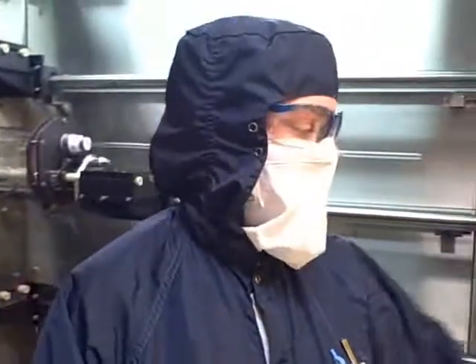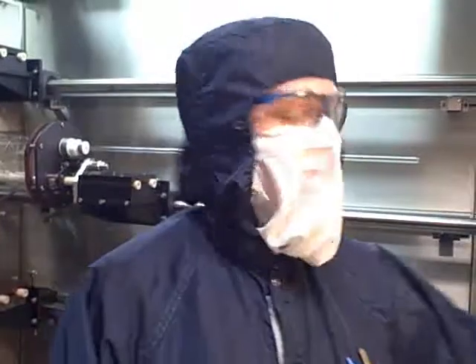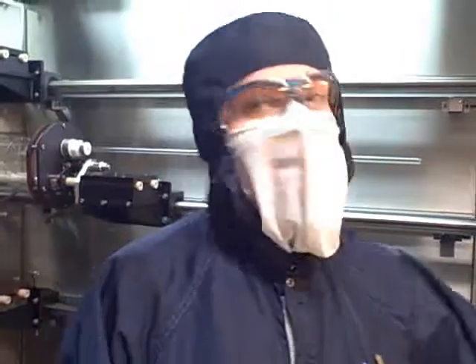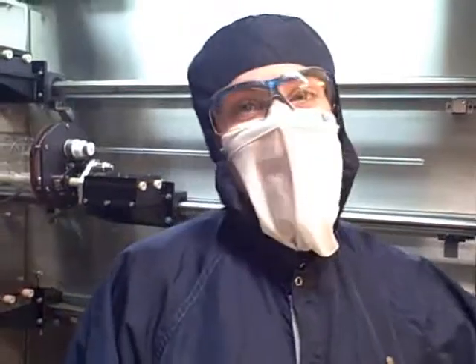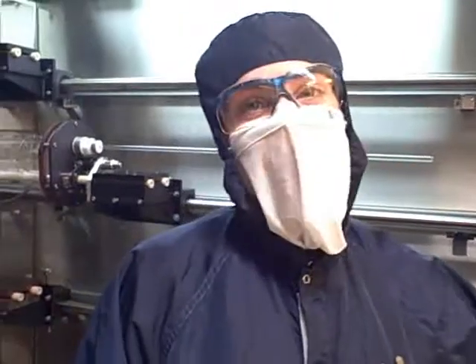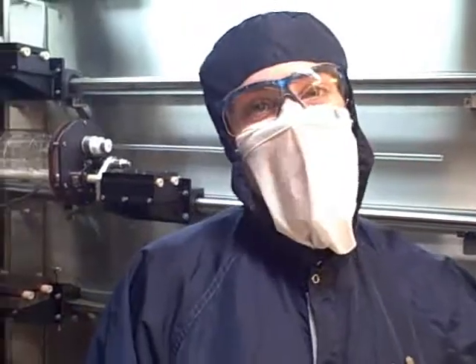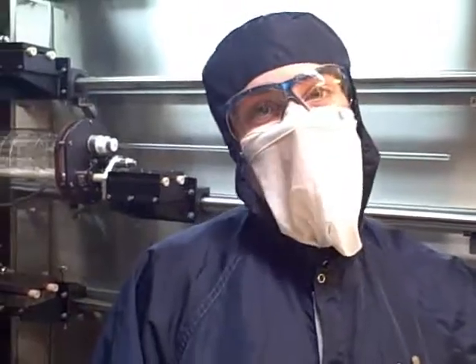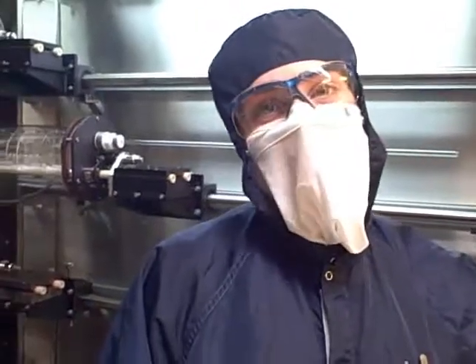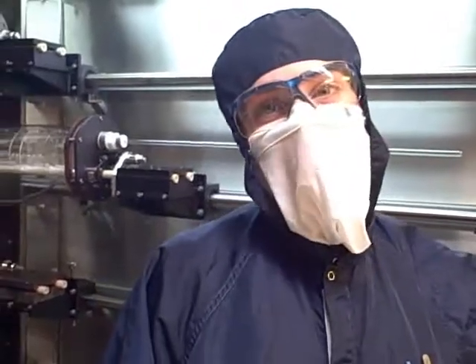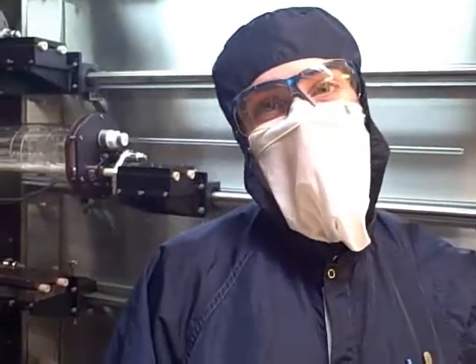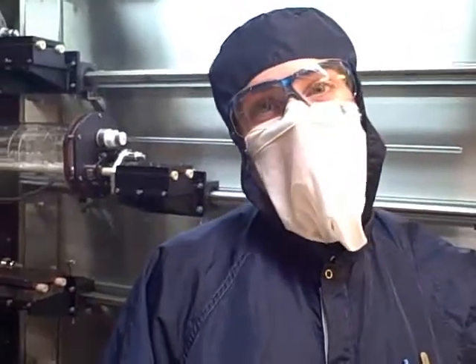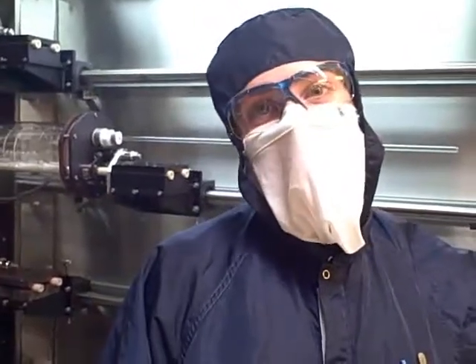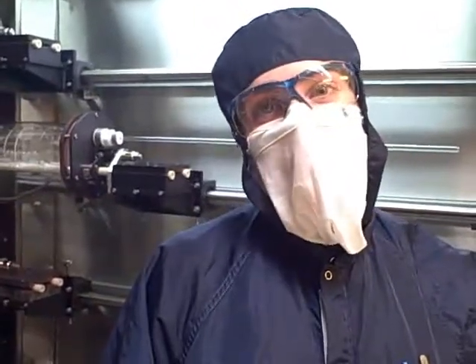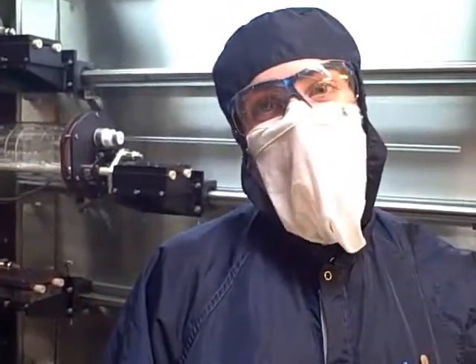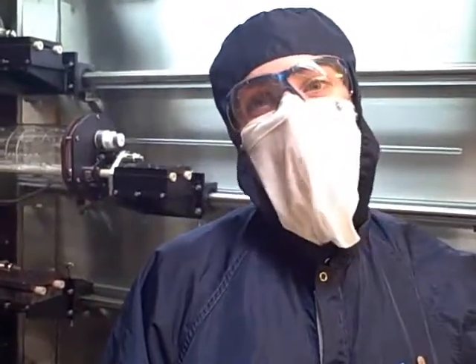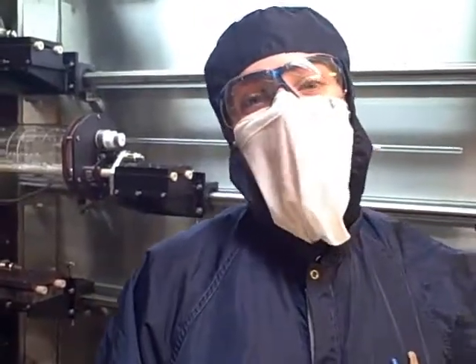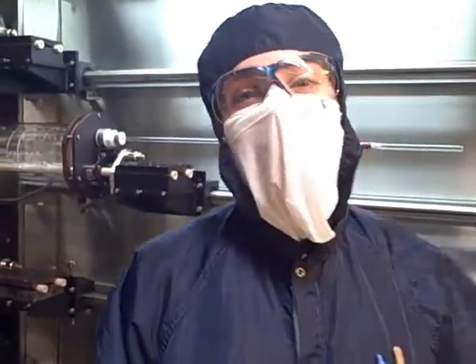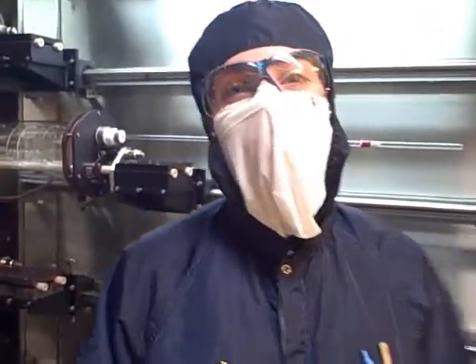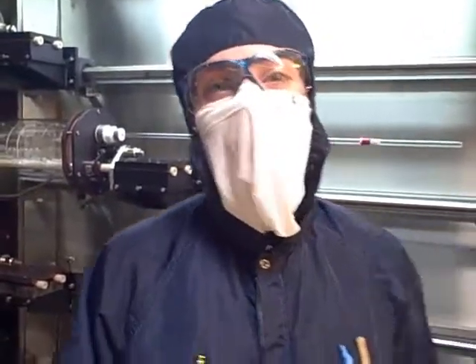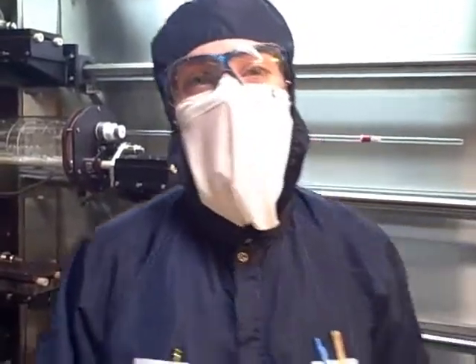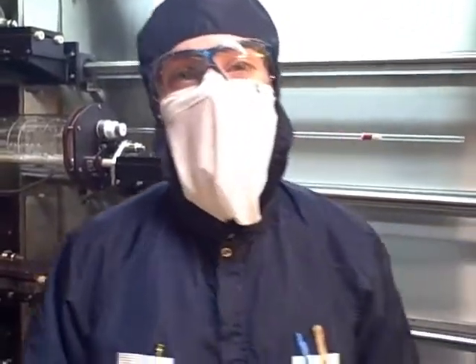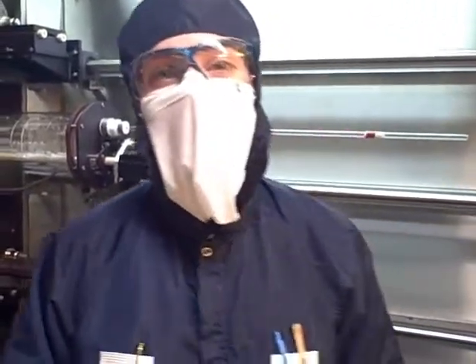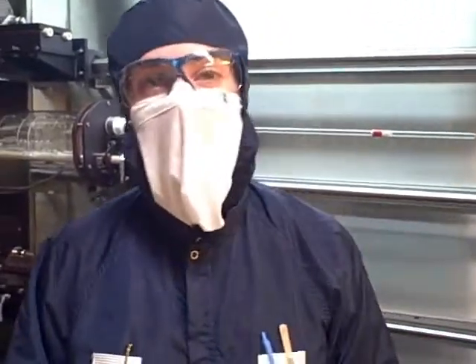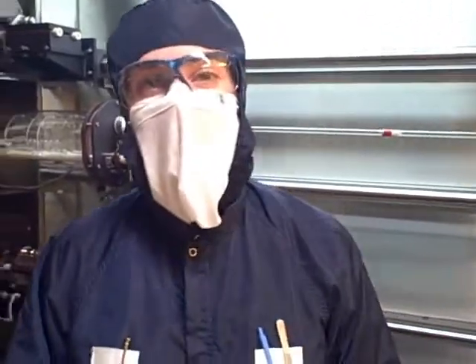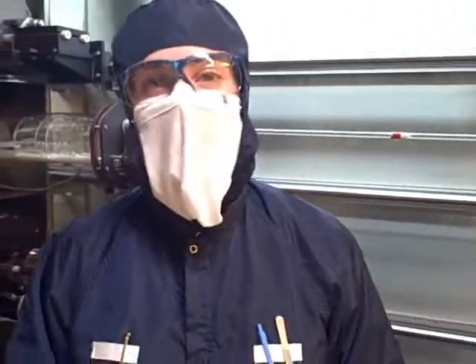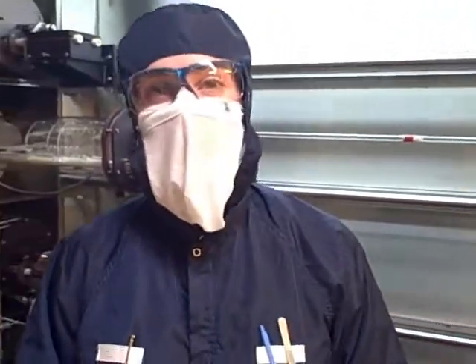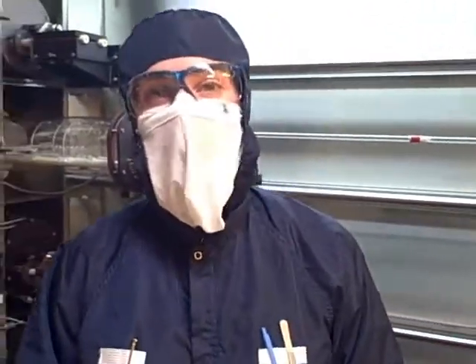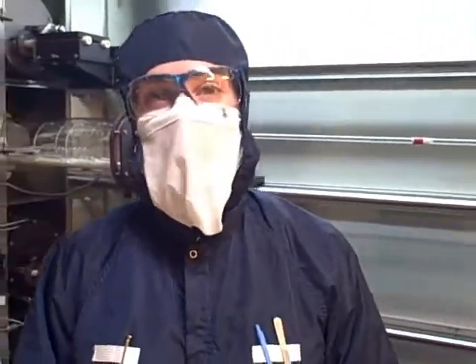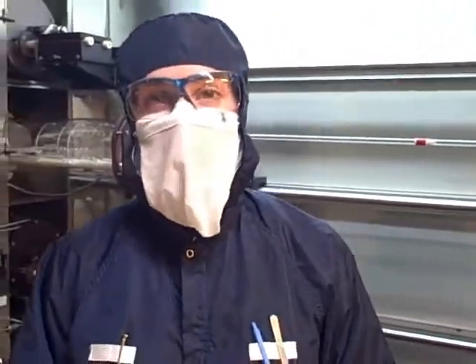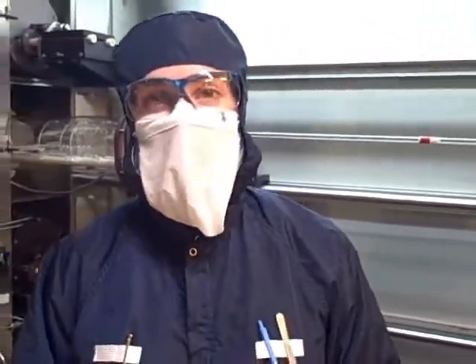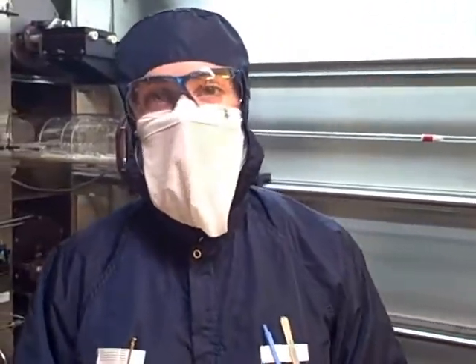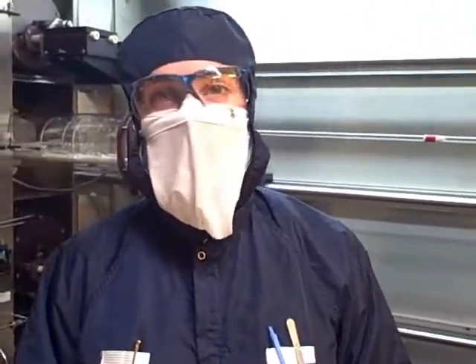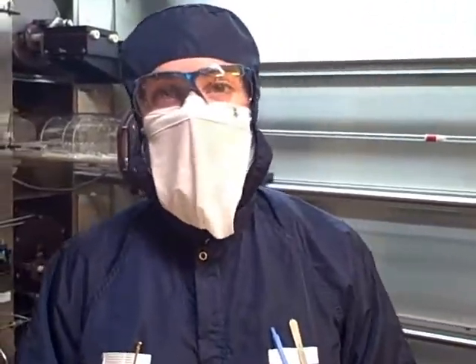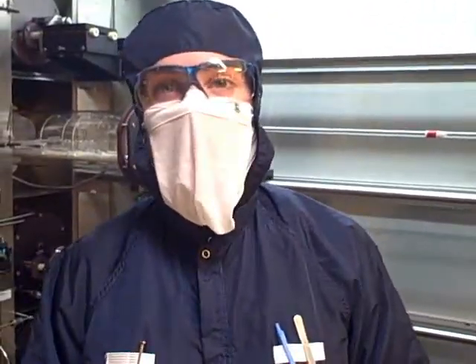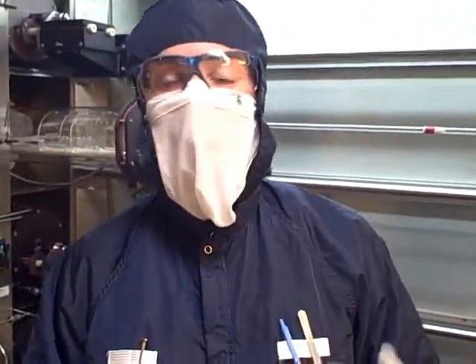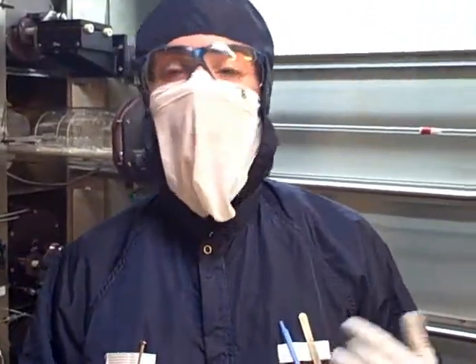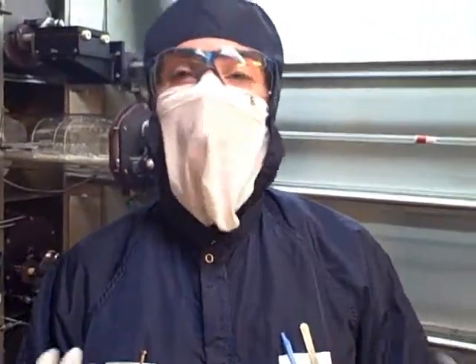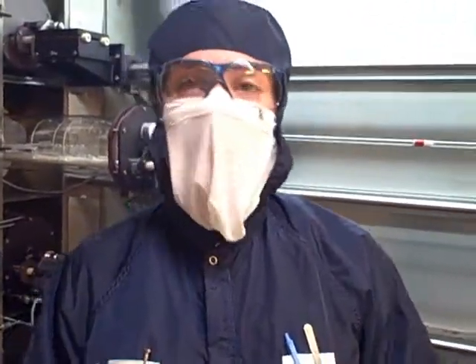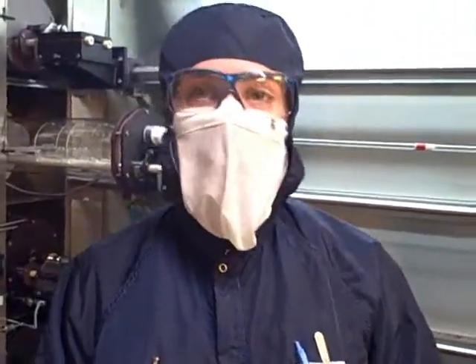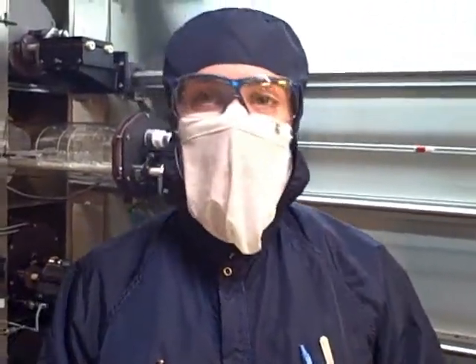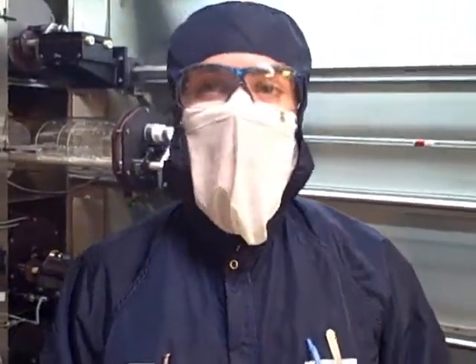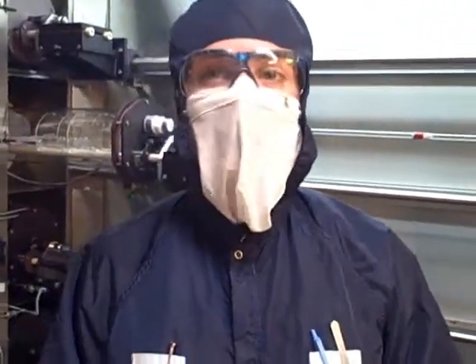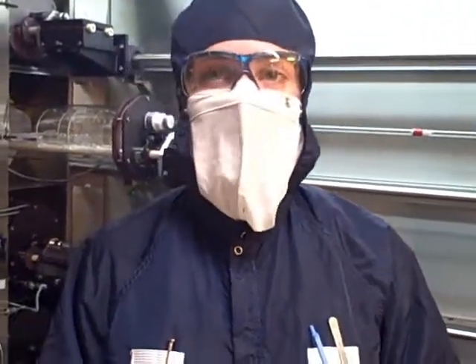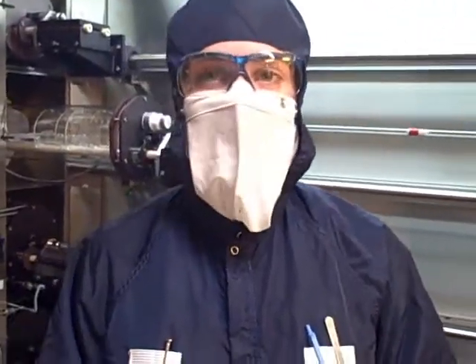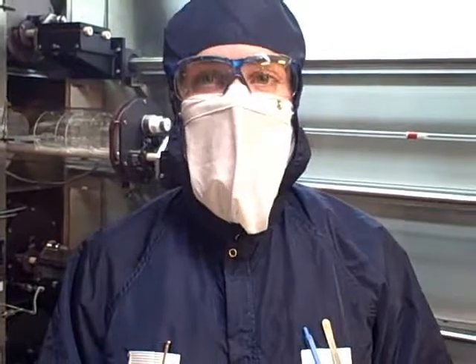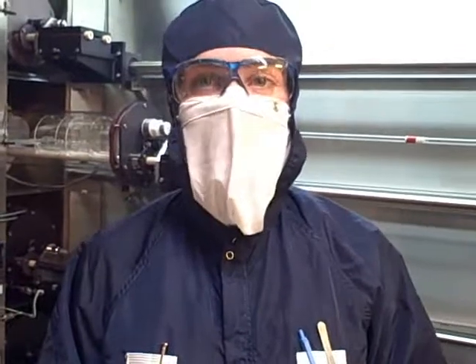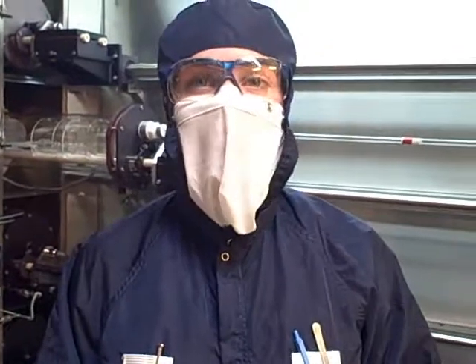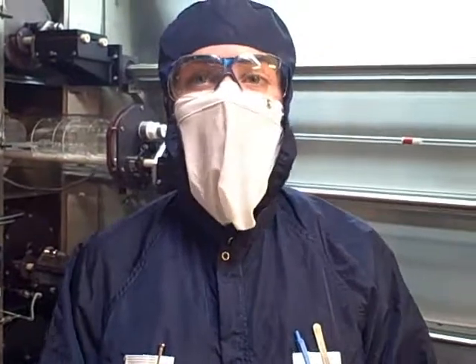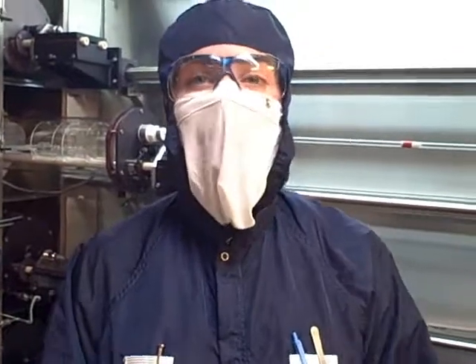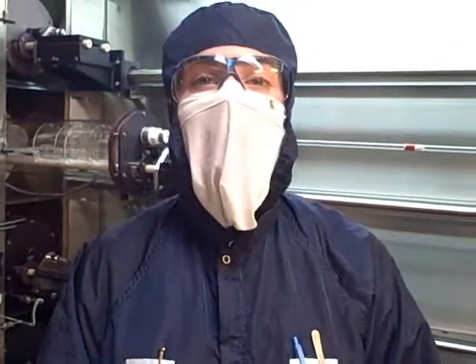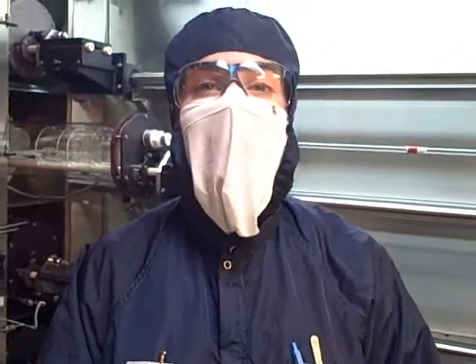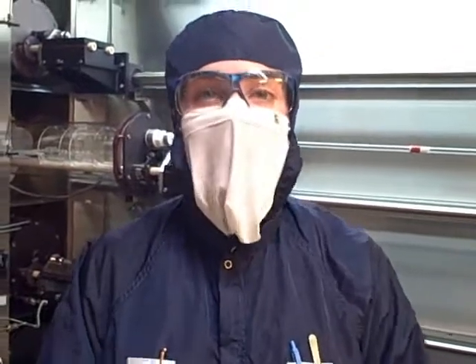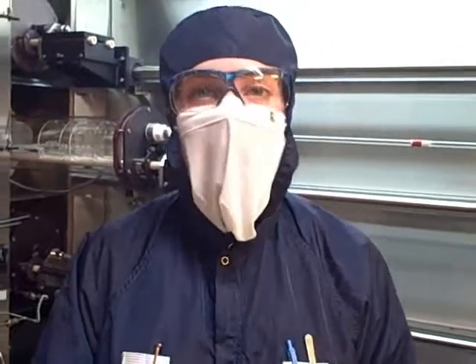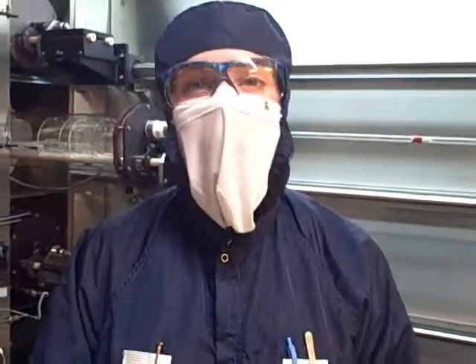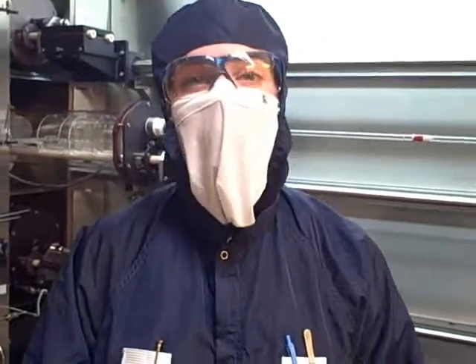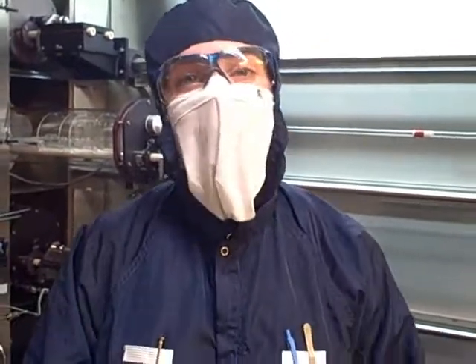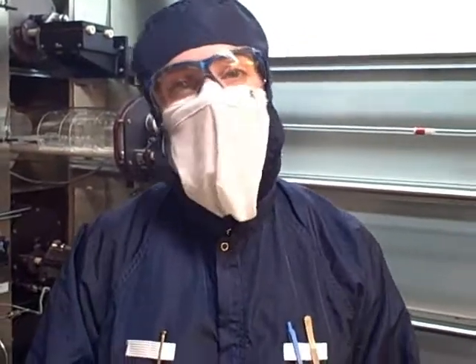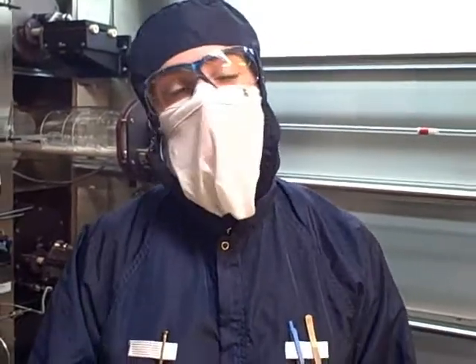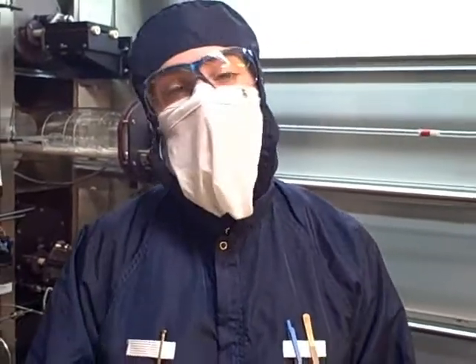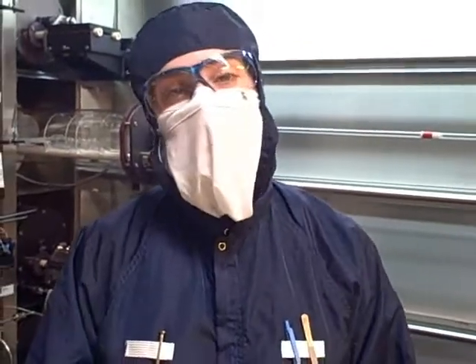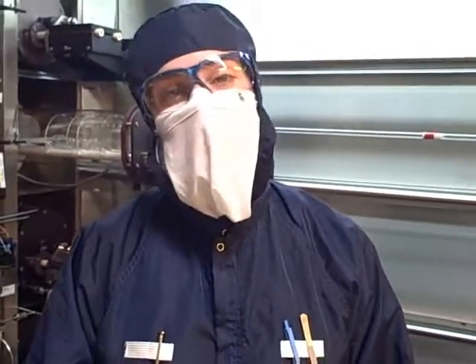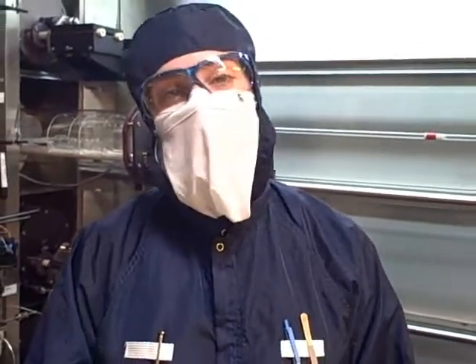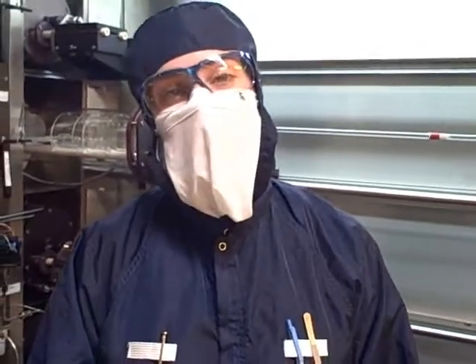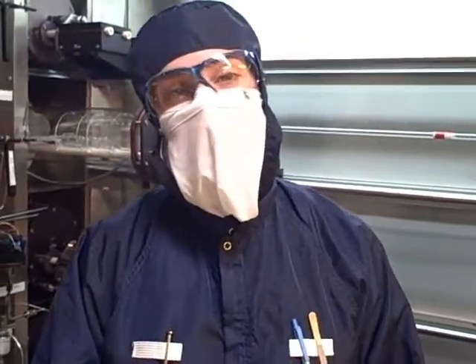Our challenge in the Cleanroom is integrating these nanostructure materials with traditional processes to create novel electronic devices.